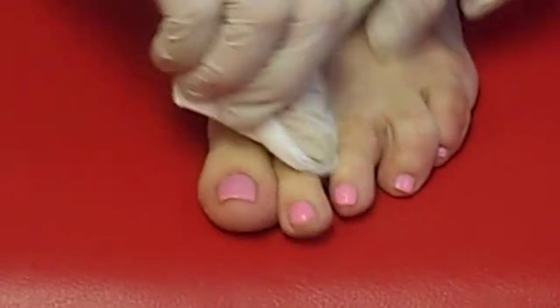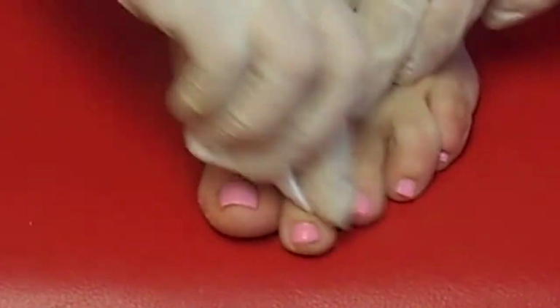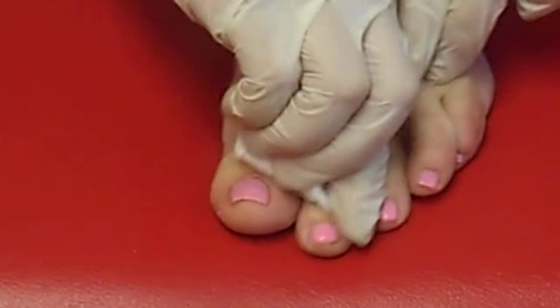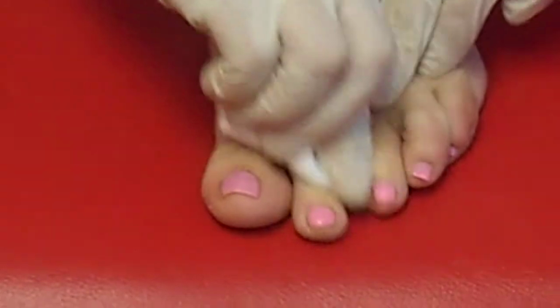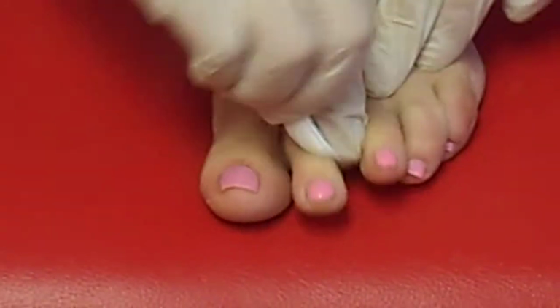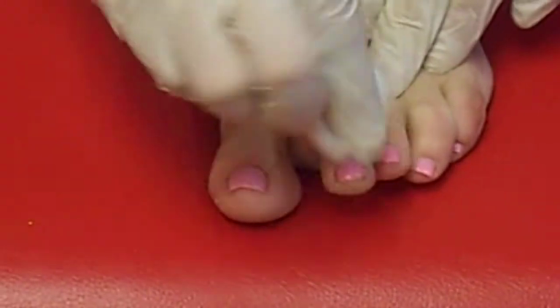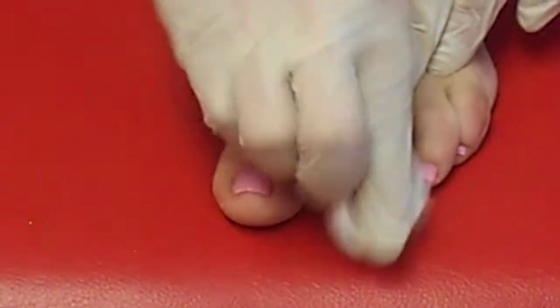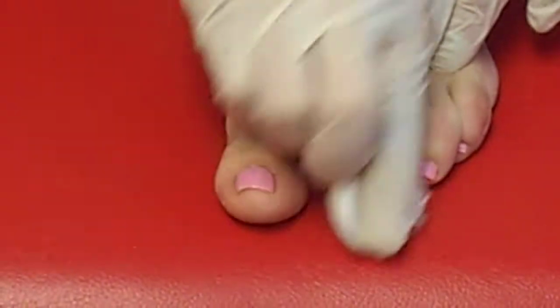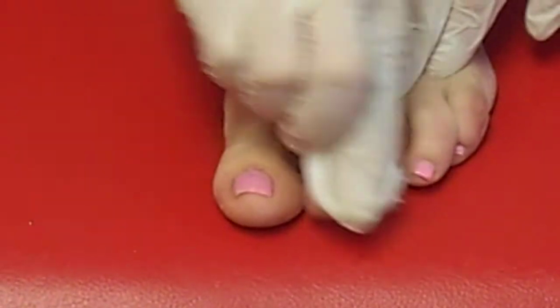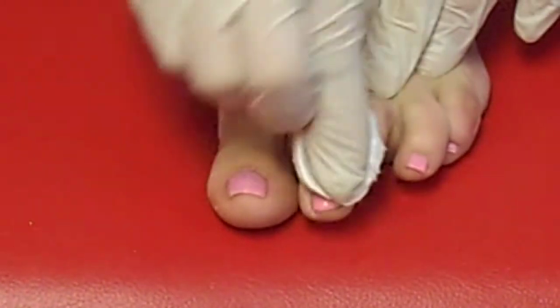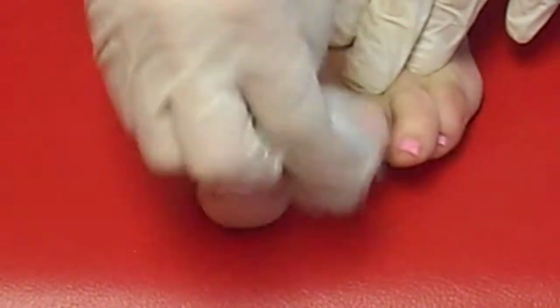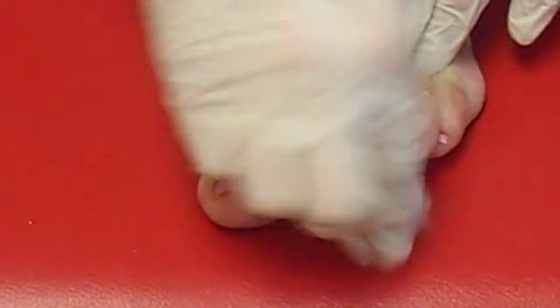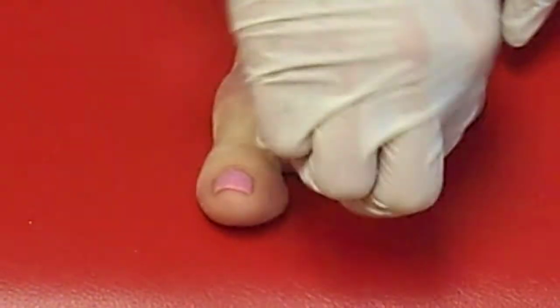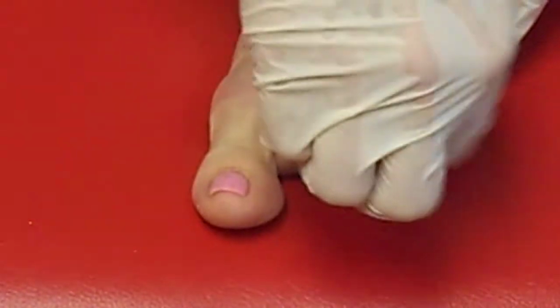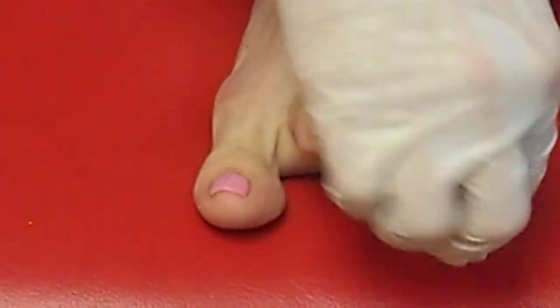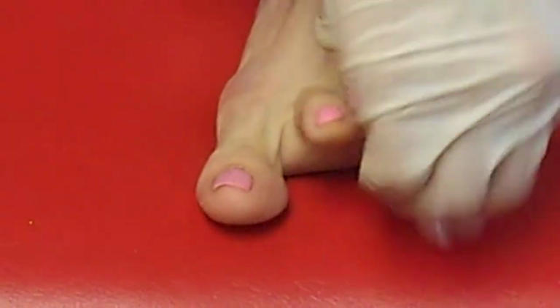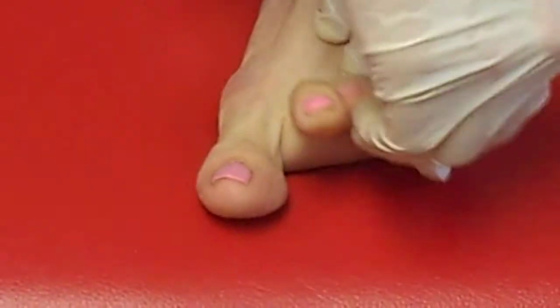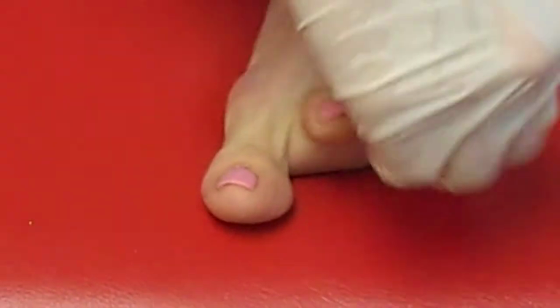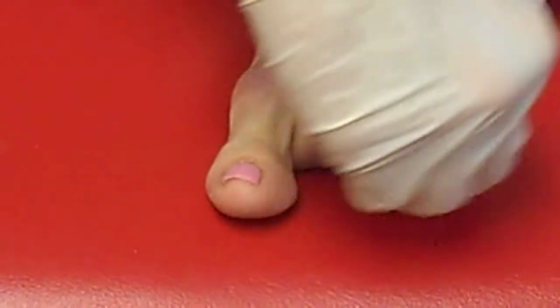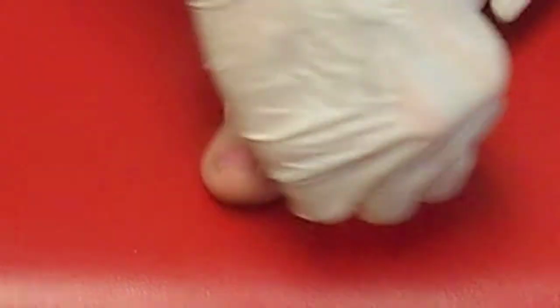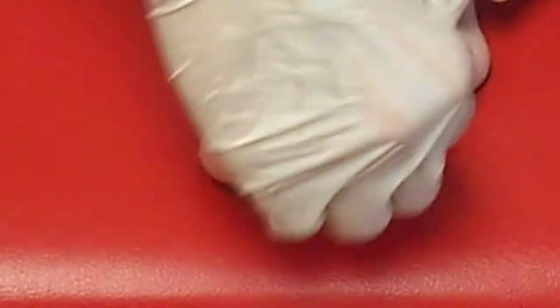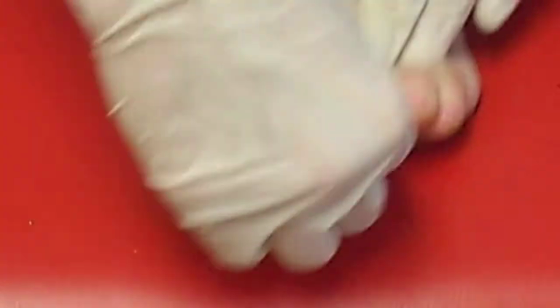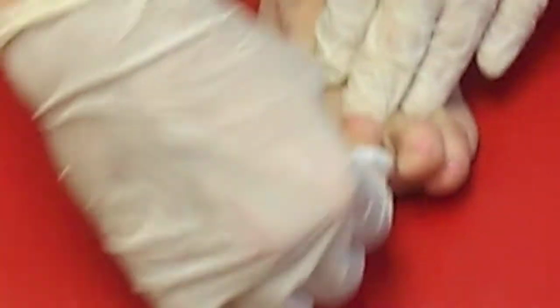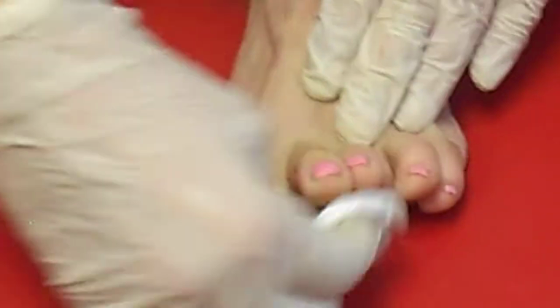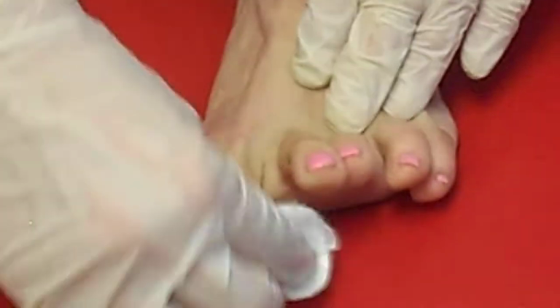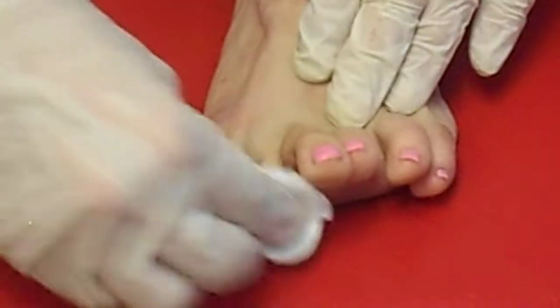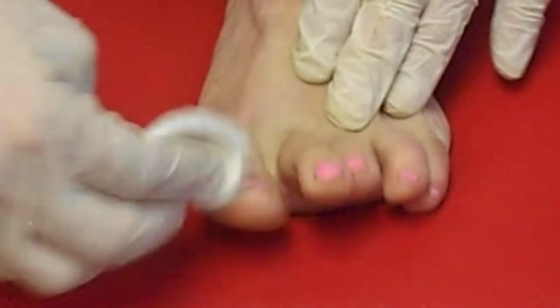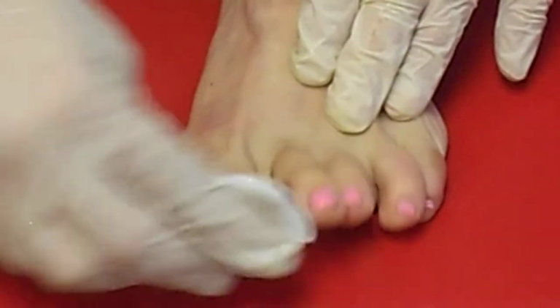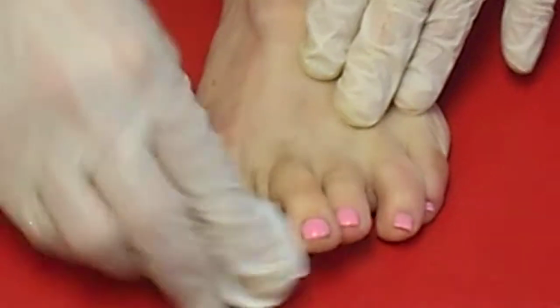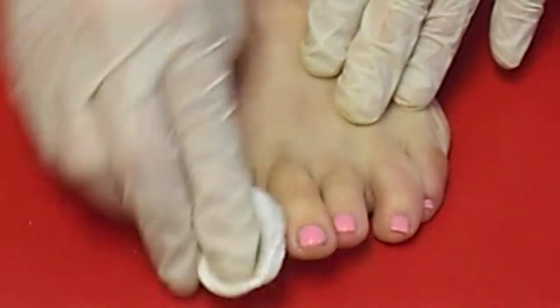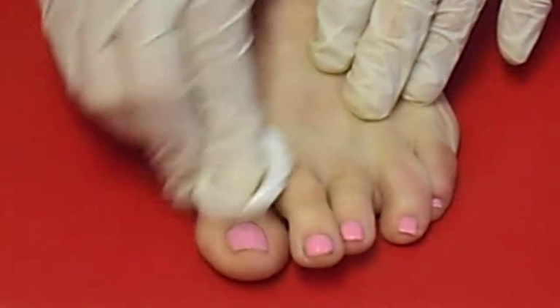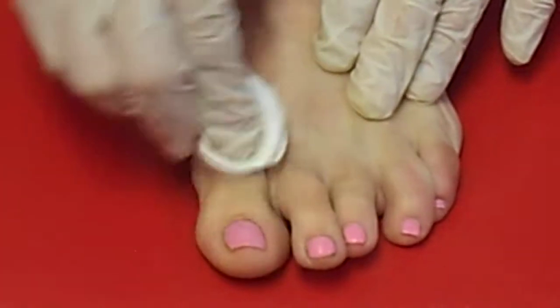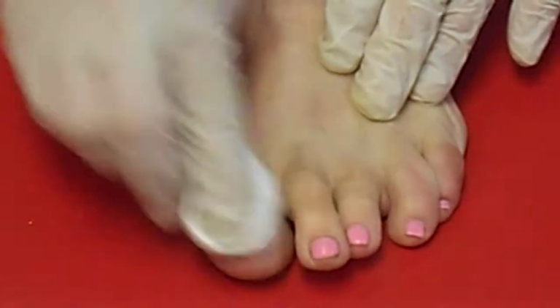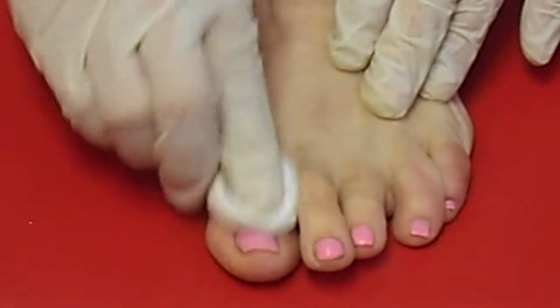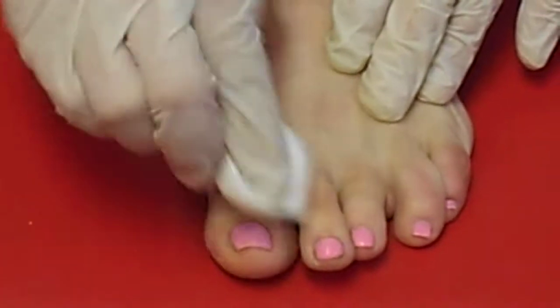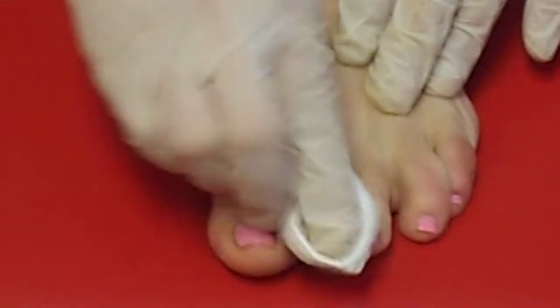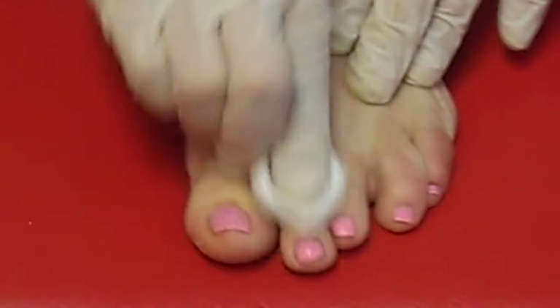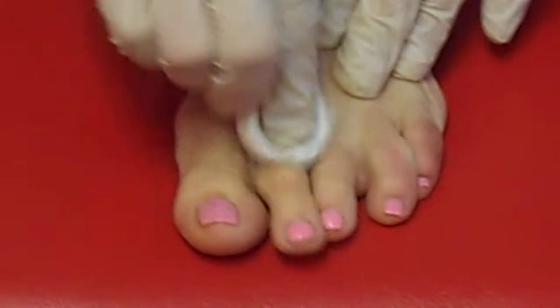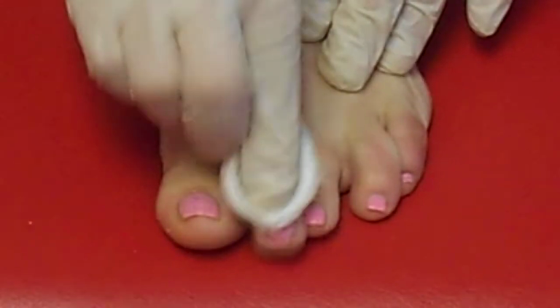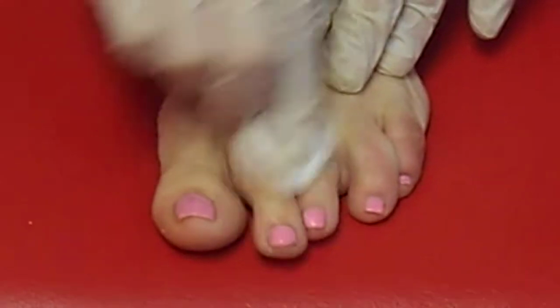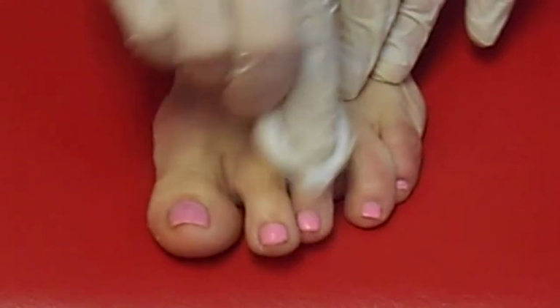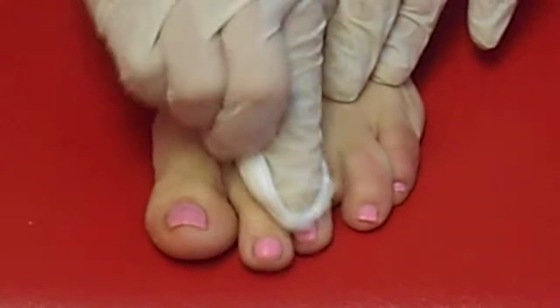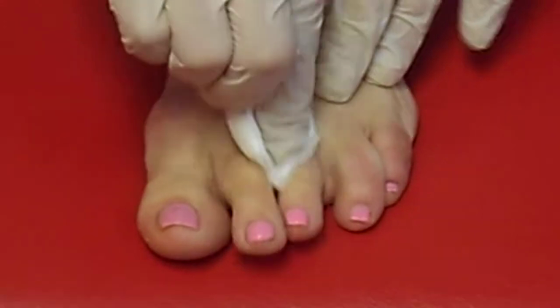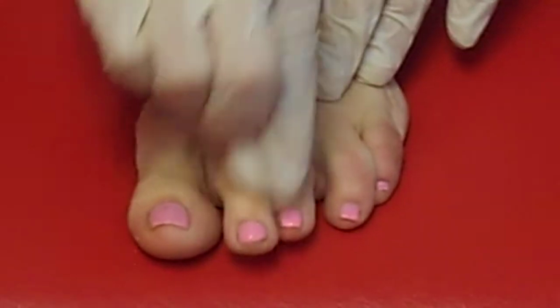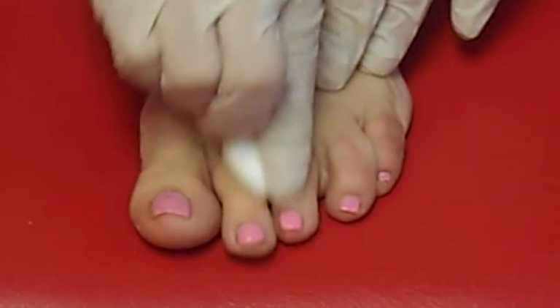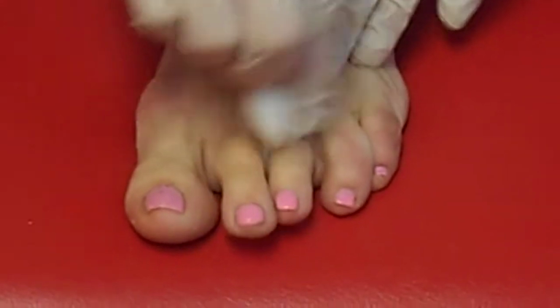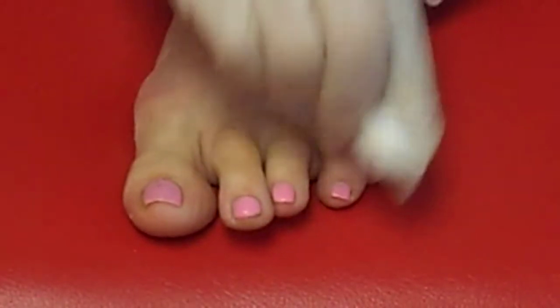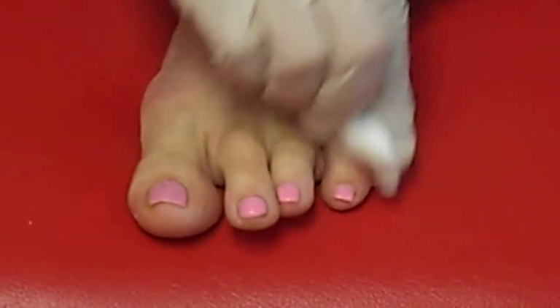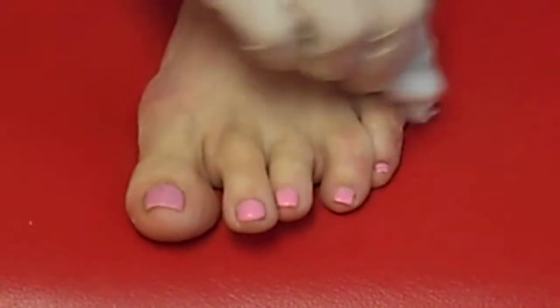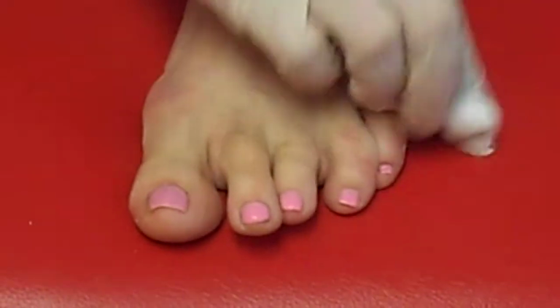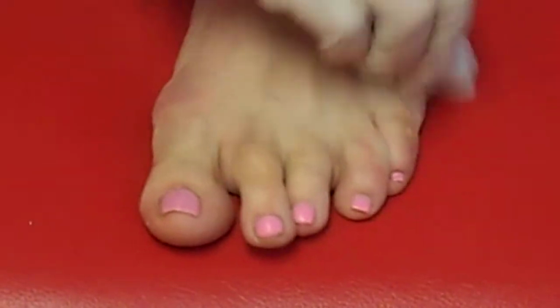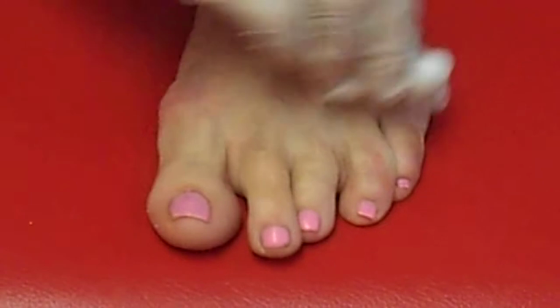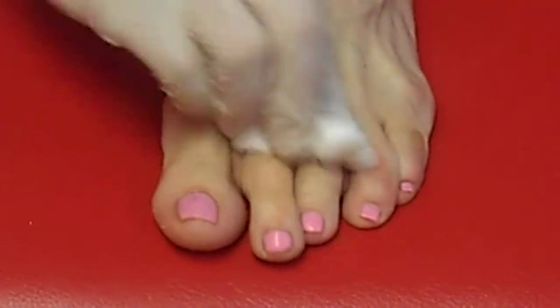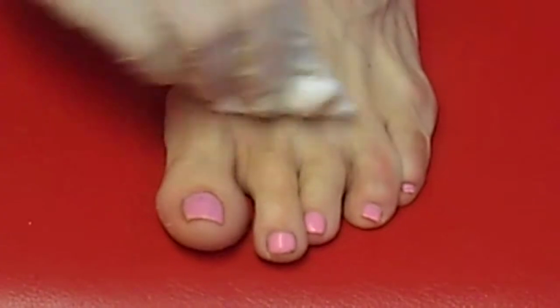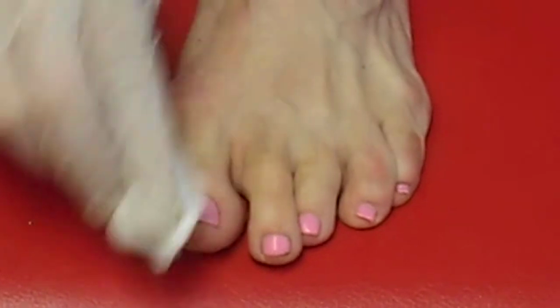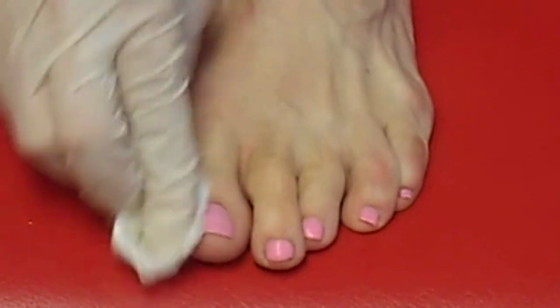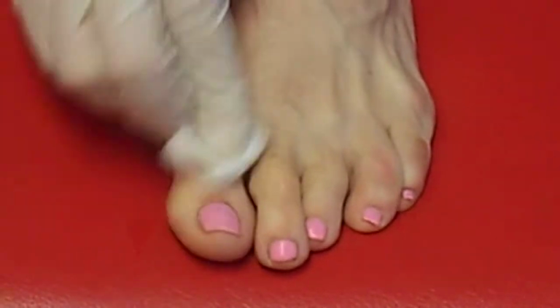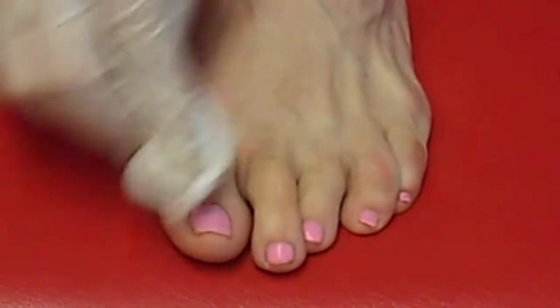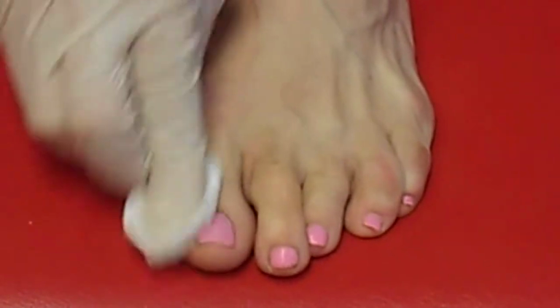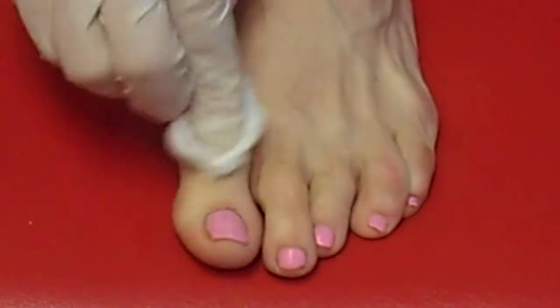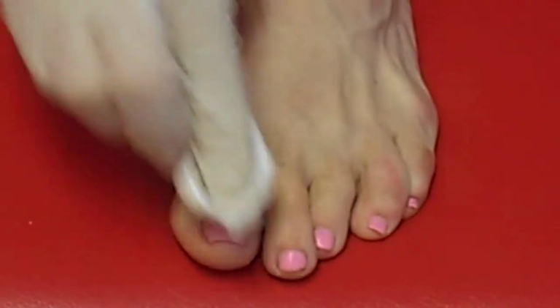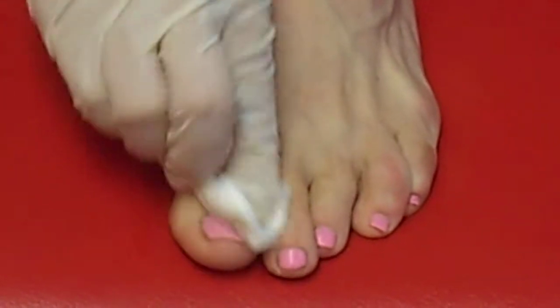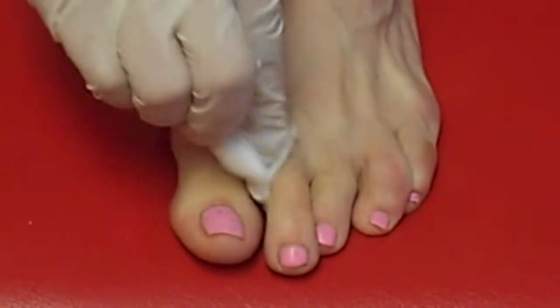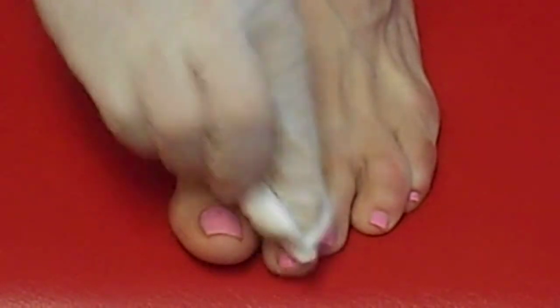I'm cleaning my toes, making sure to get all the oil off and all around. It's all right if your toenails are painted at the time.